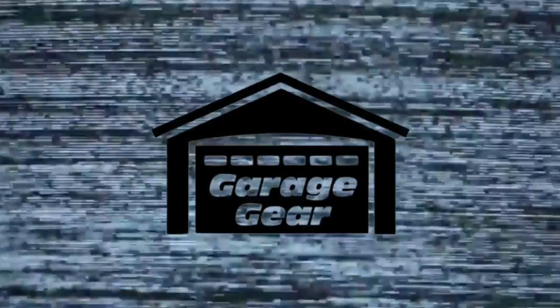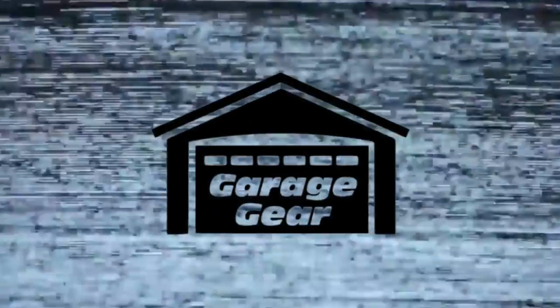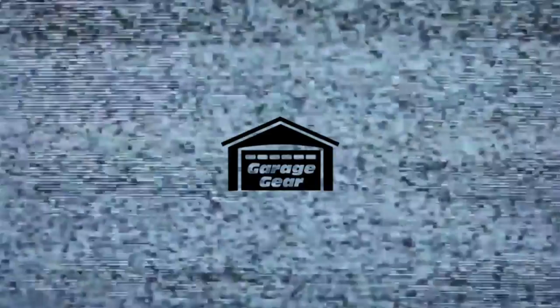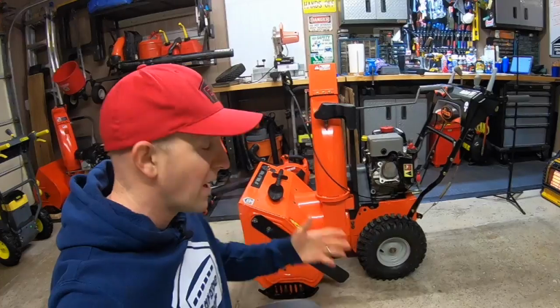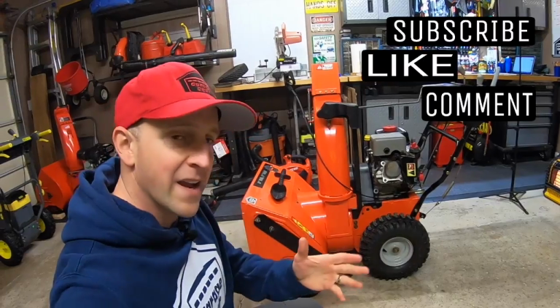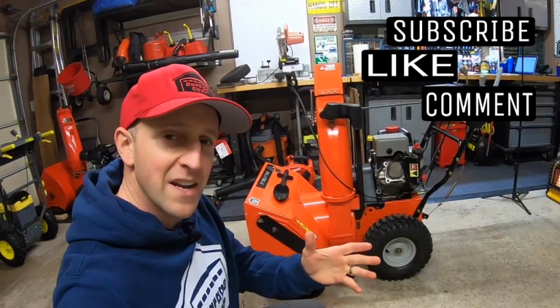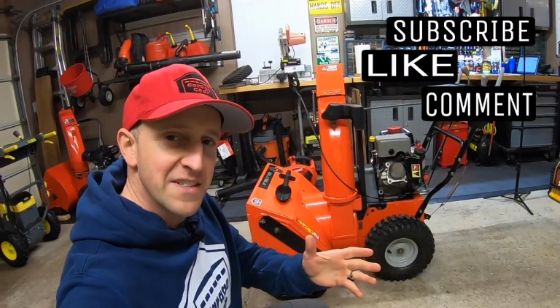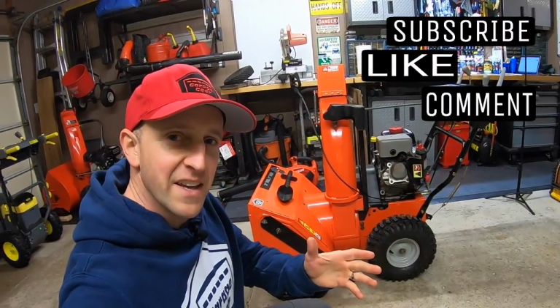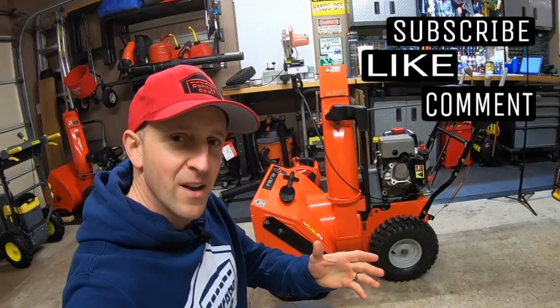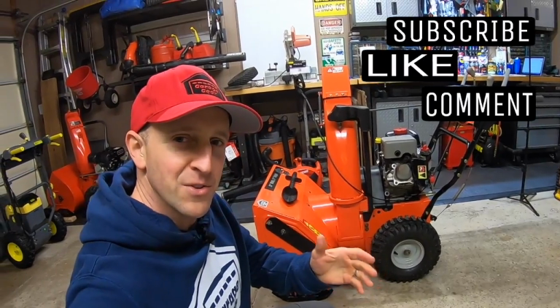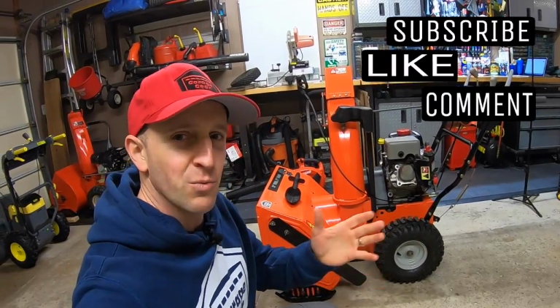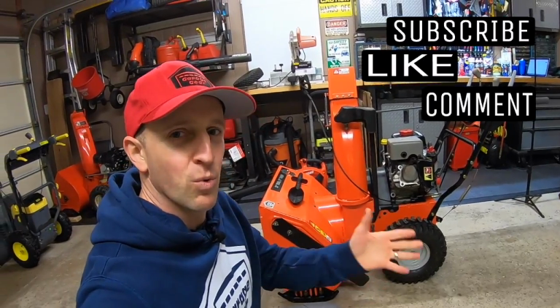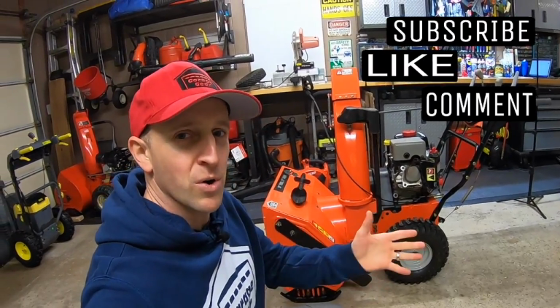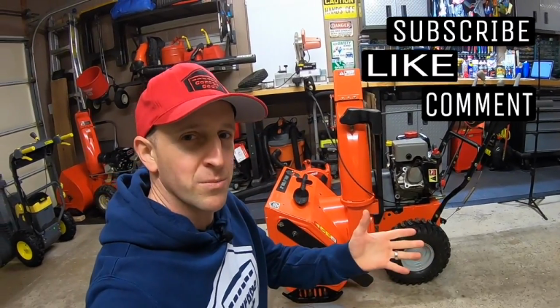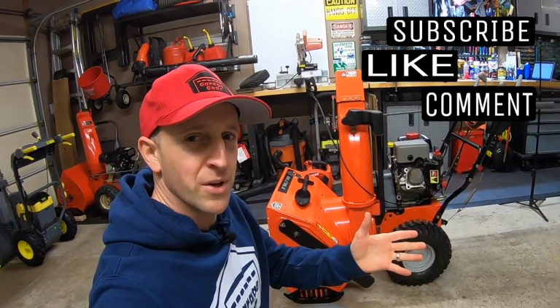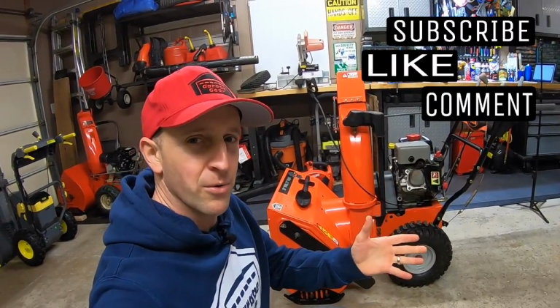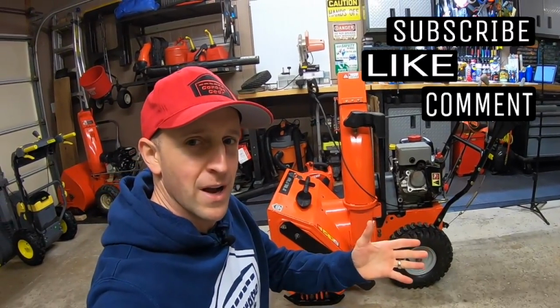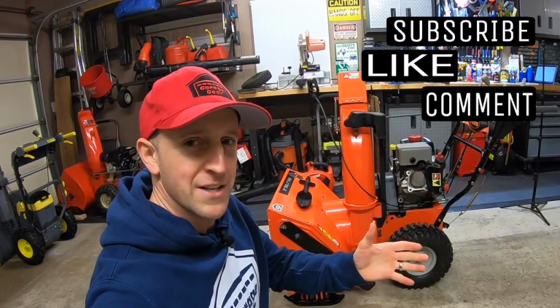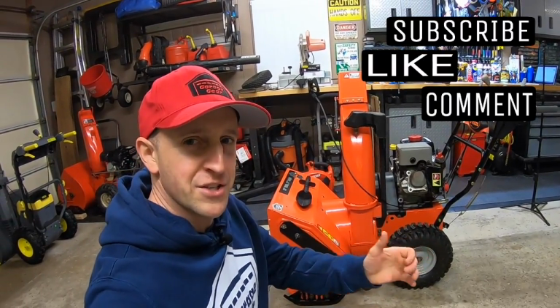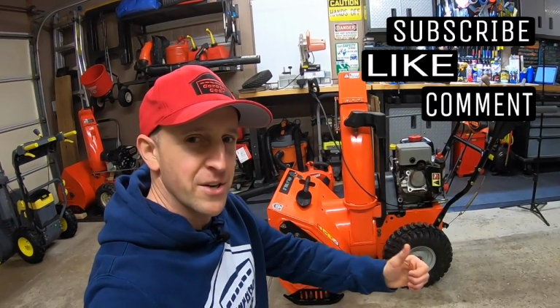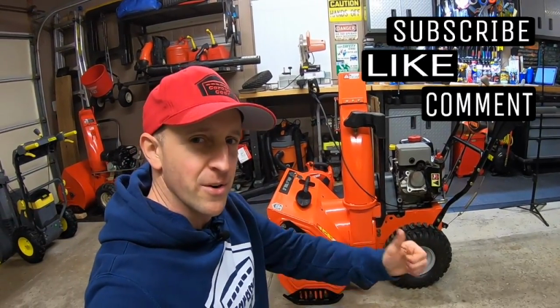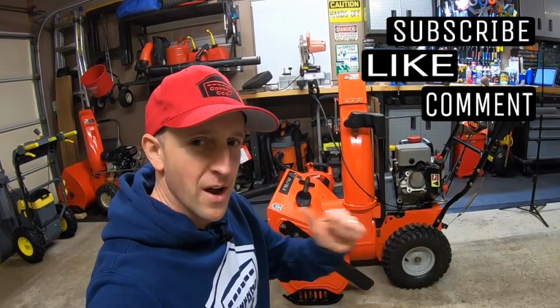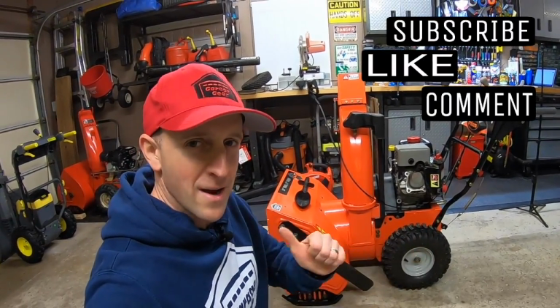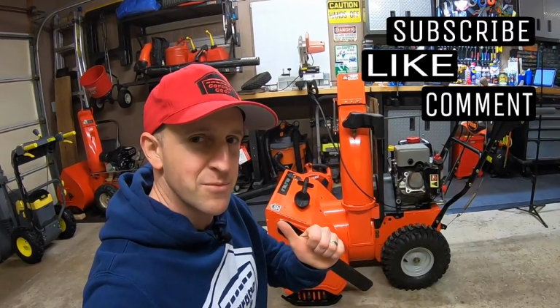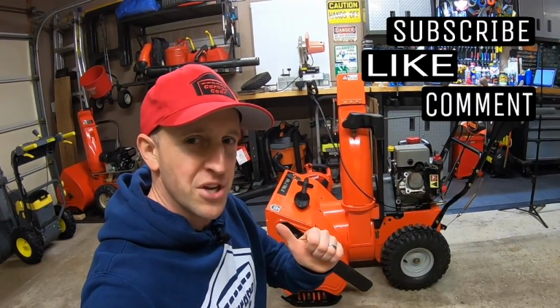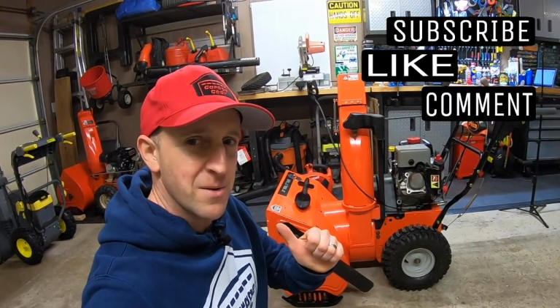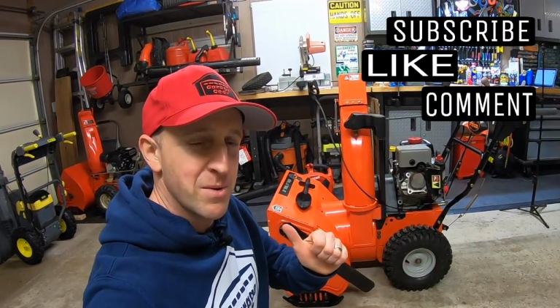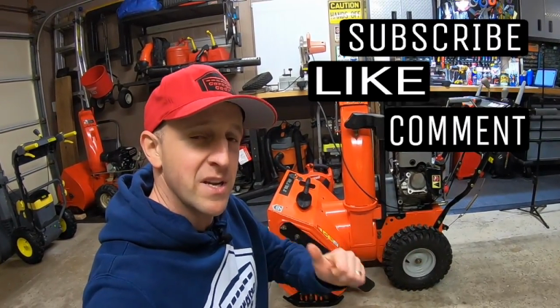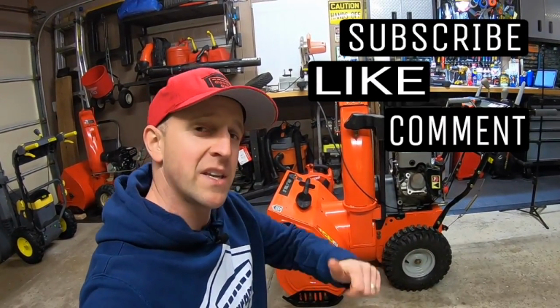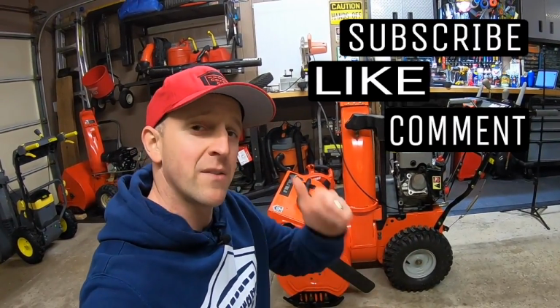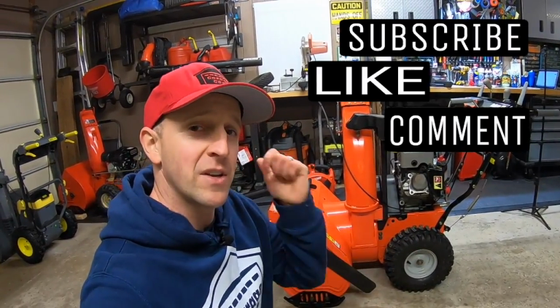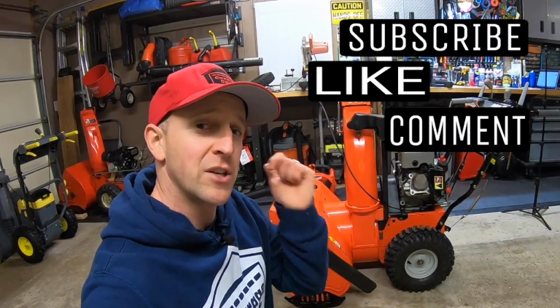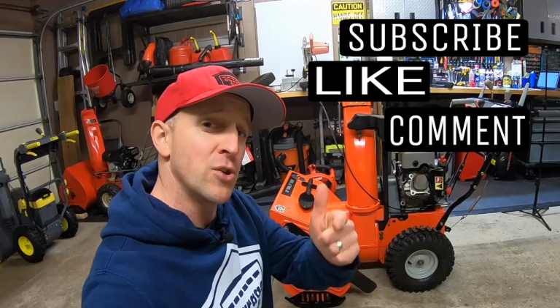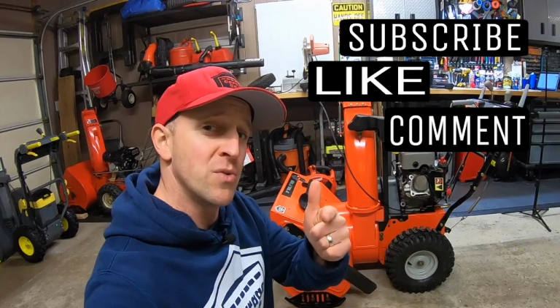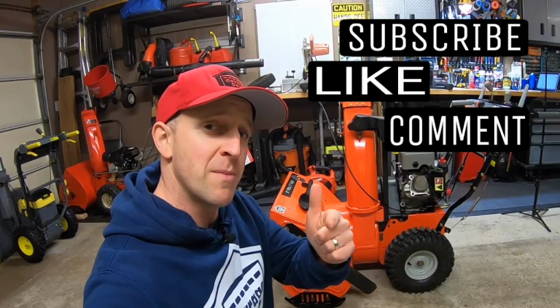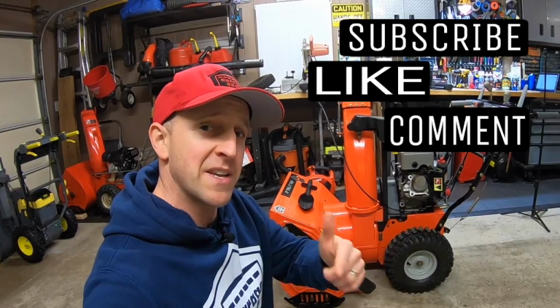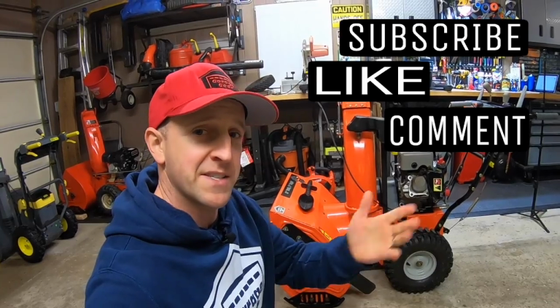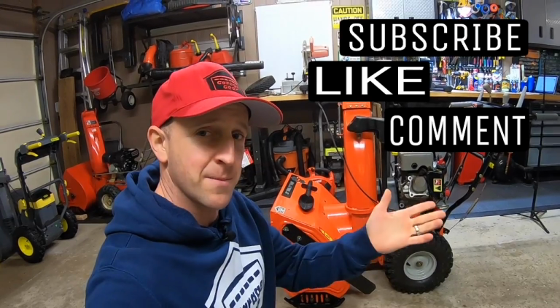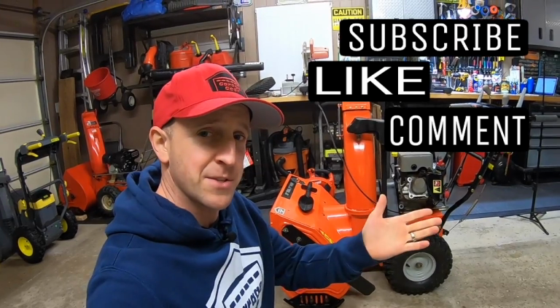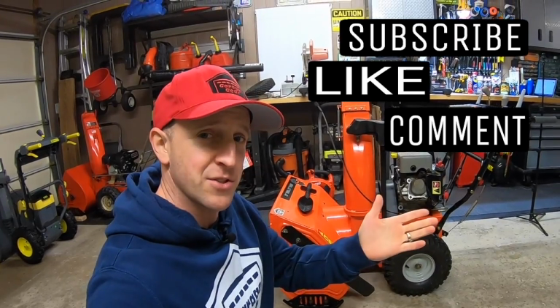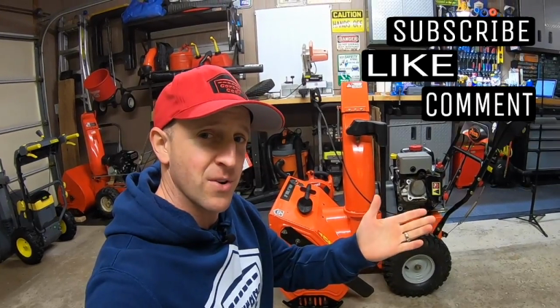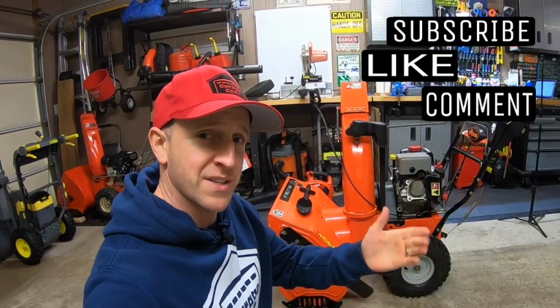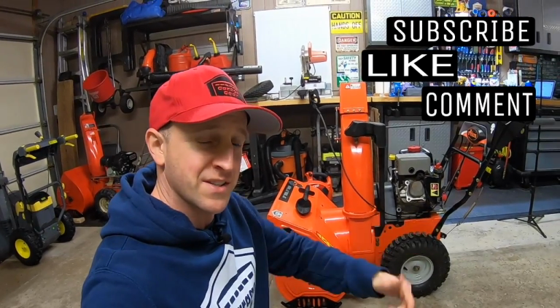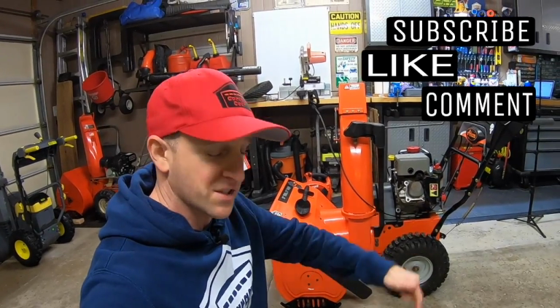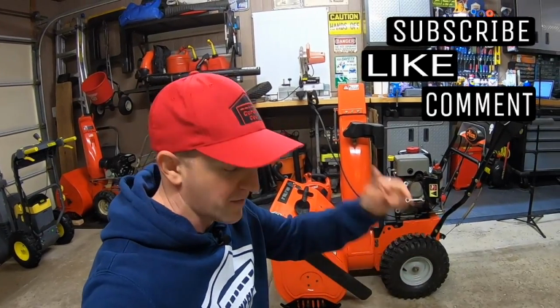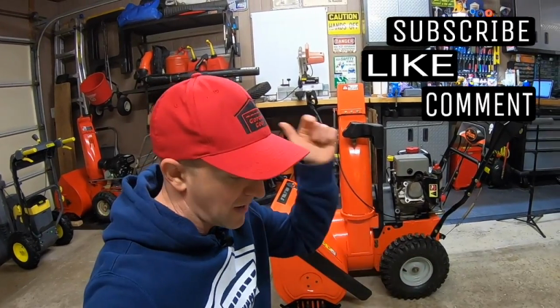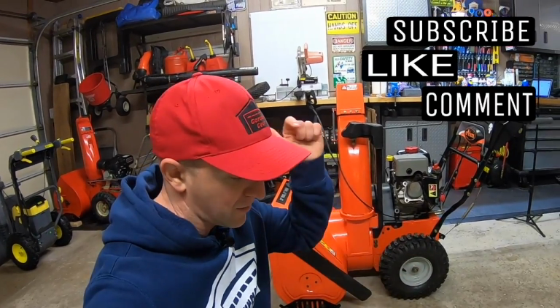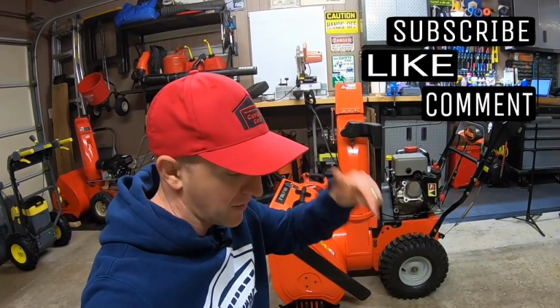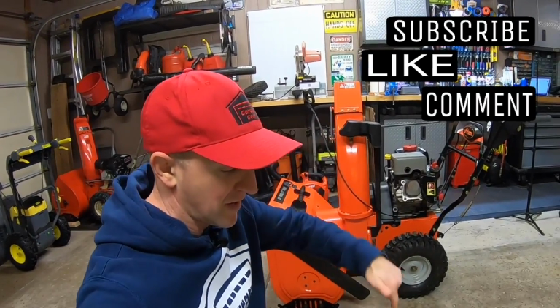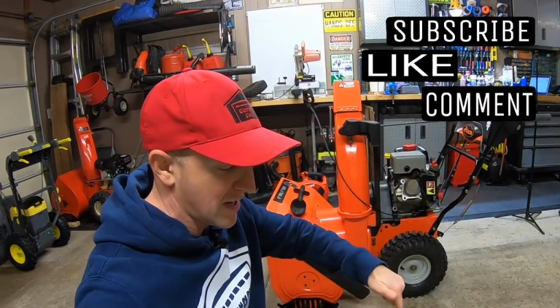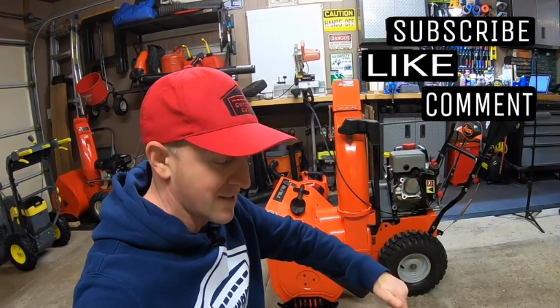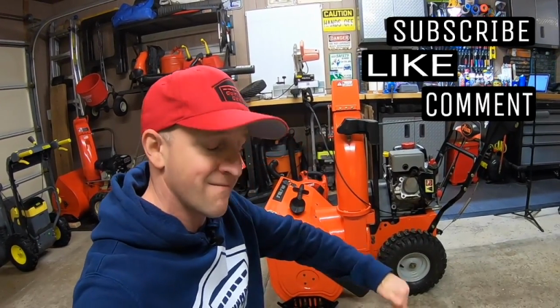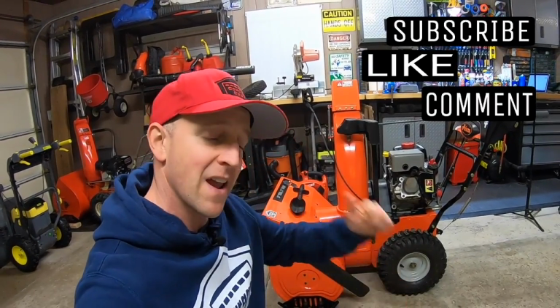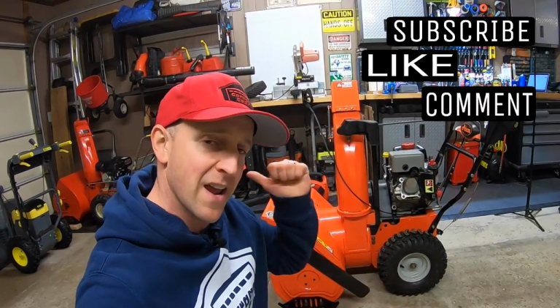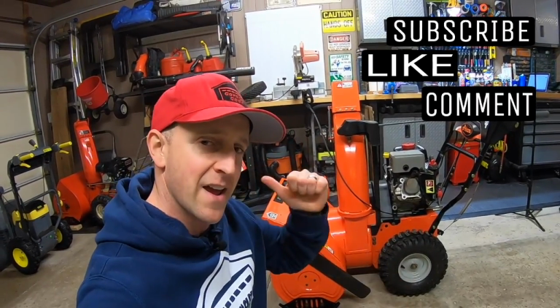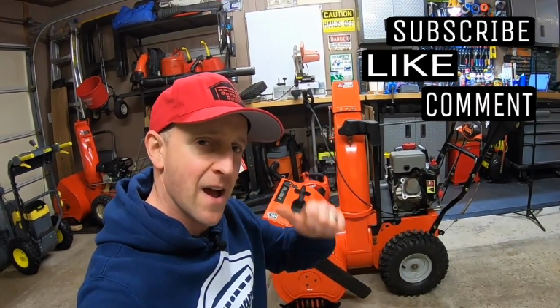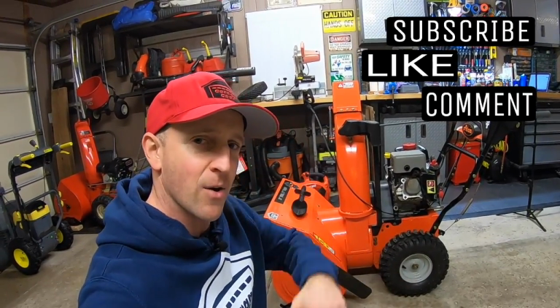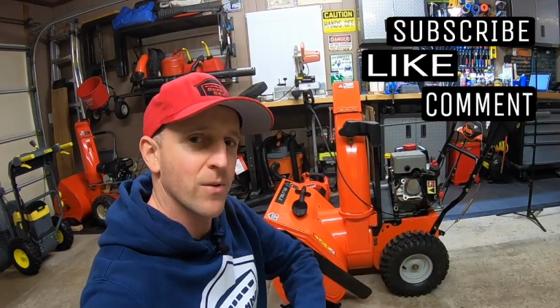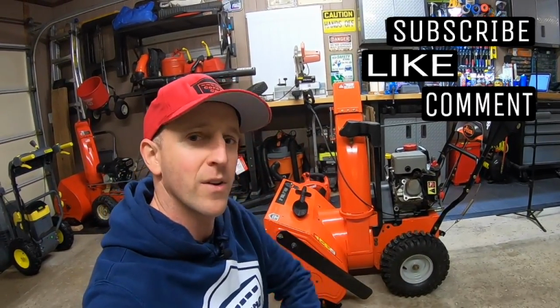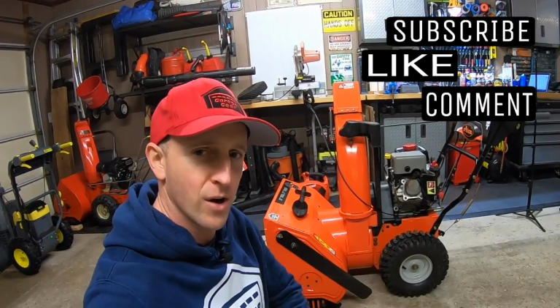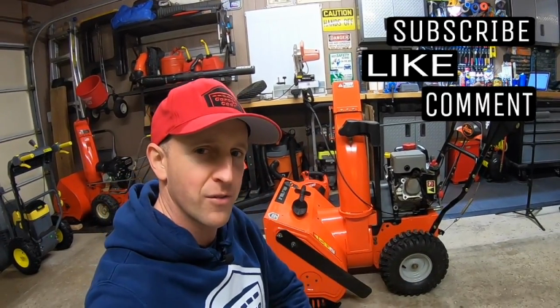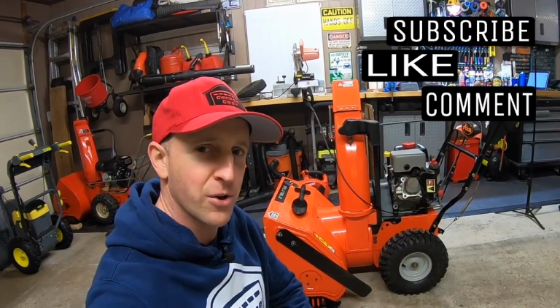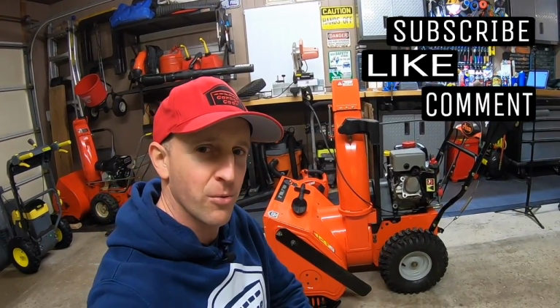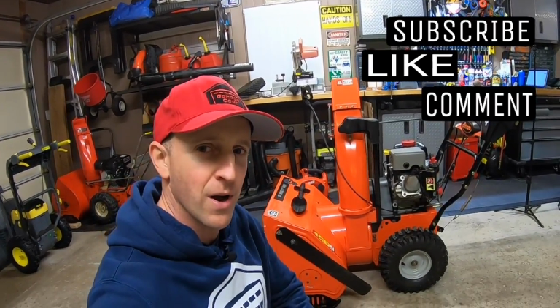Hey guys and gals, welcome to Garage Gear. I'm JB, giving you the best tips and tricks to survive life in and out of the garage.